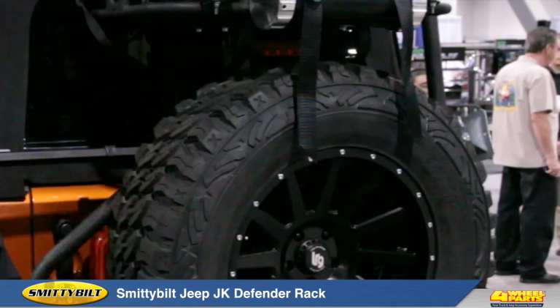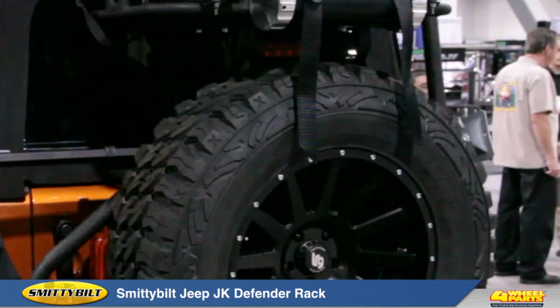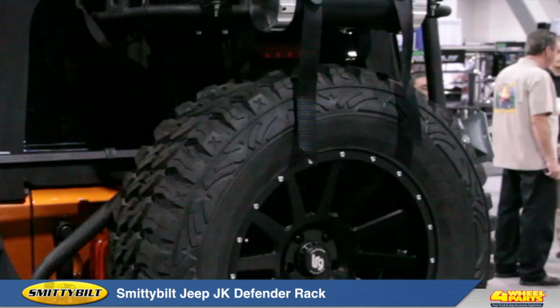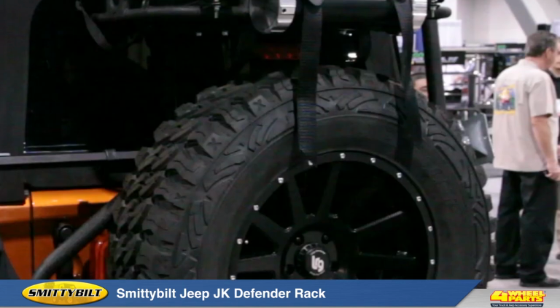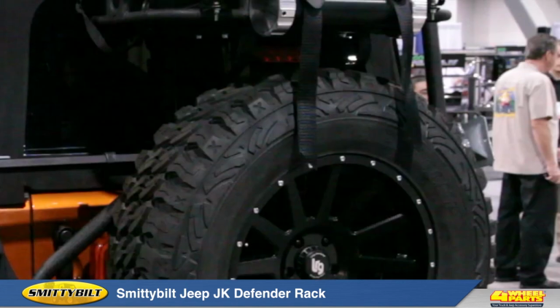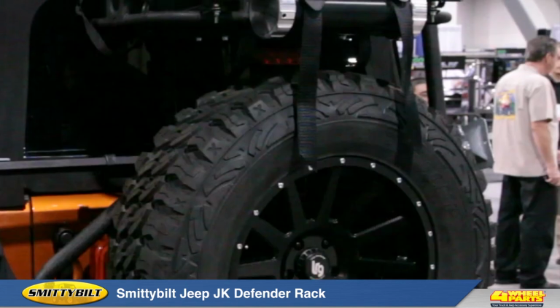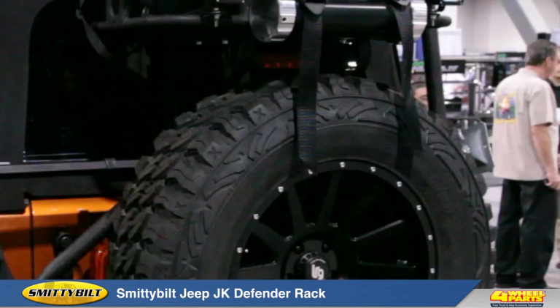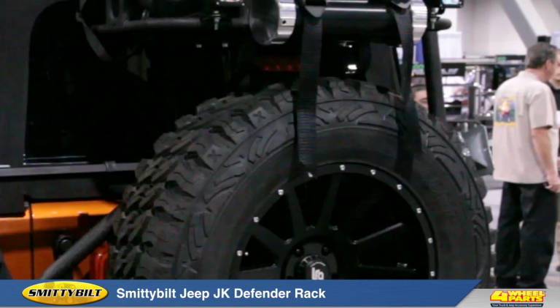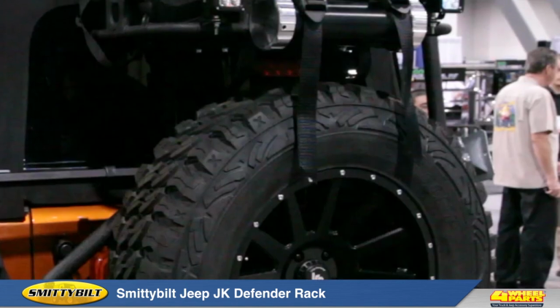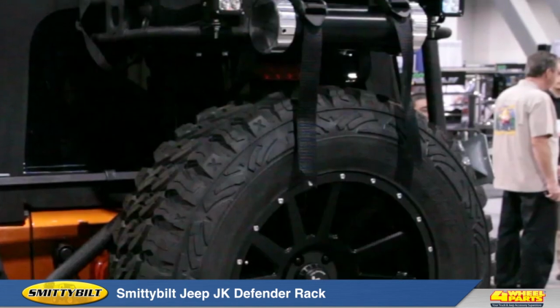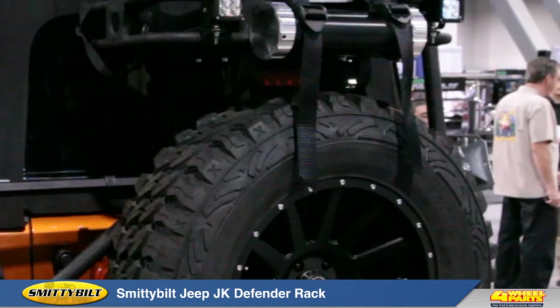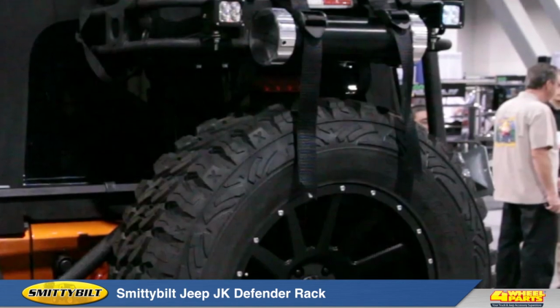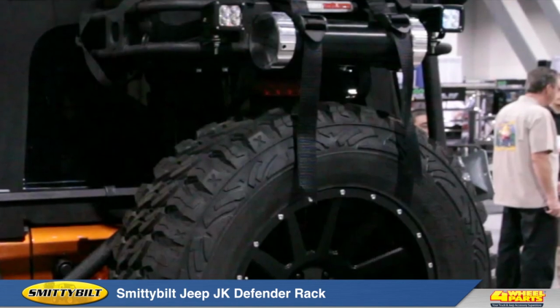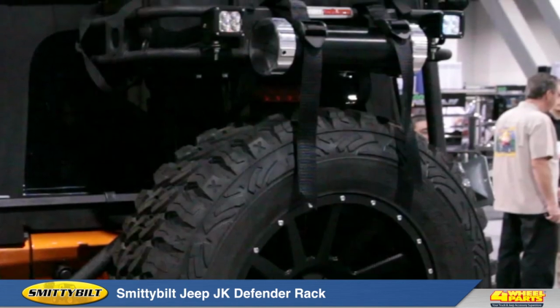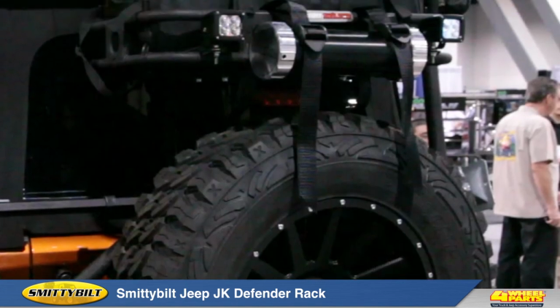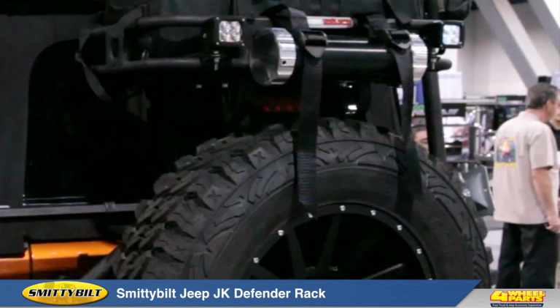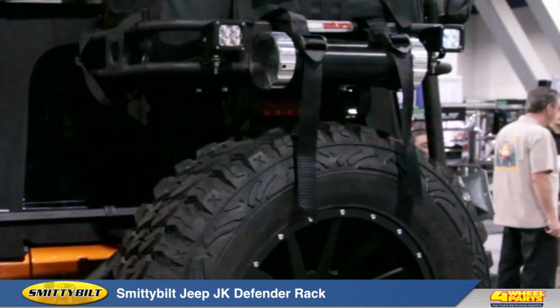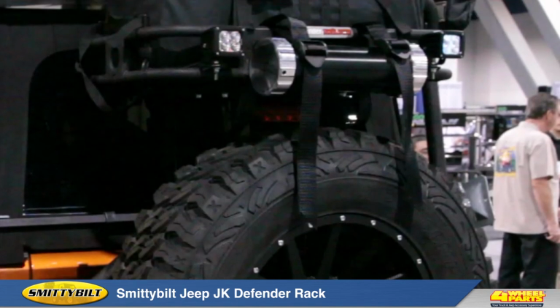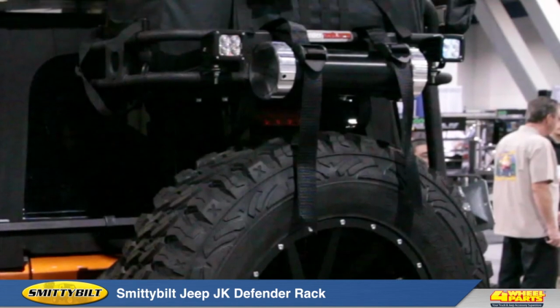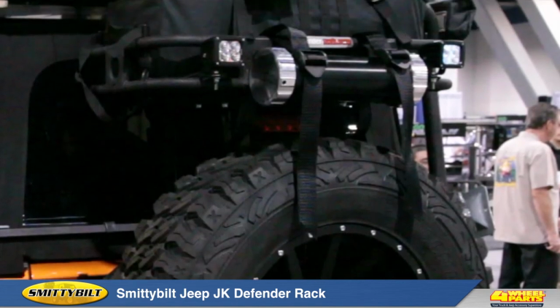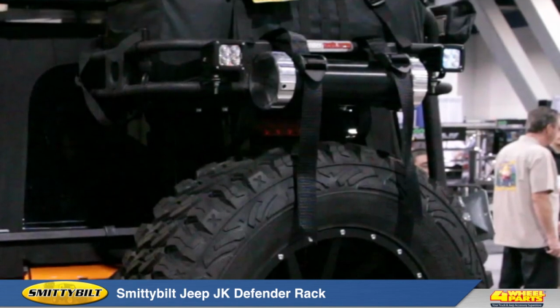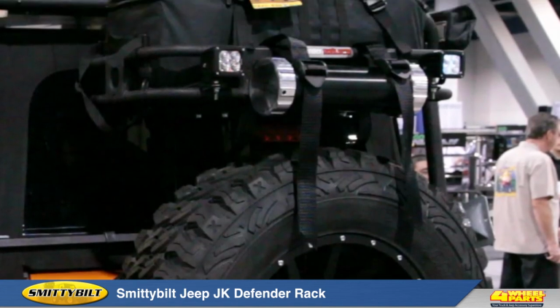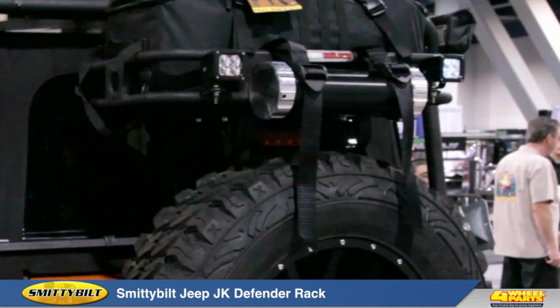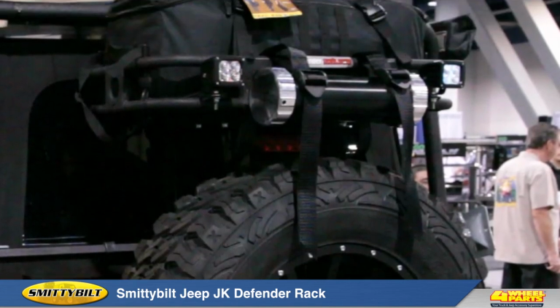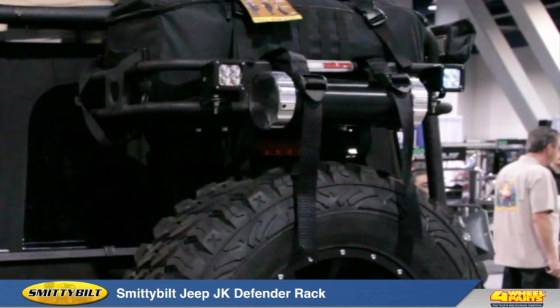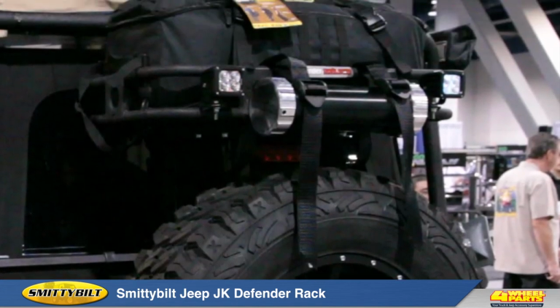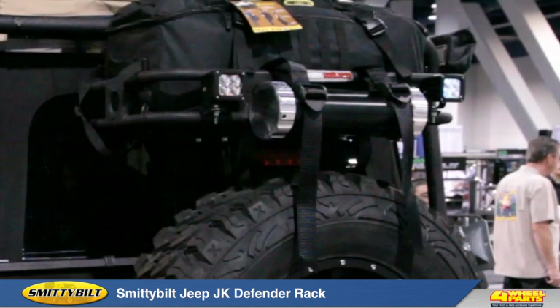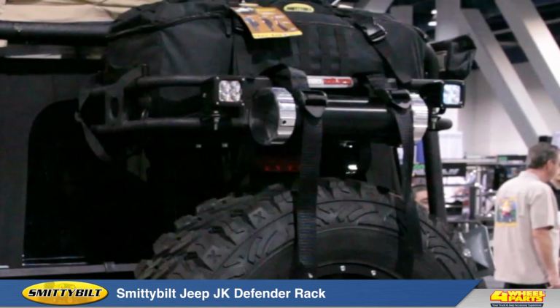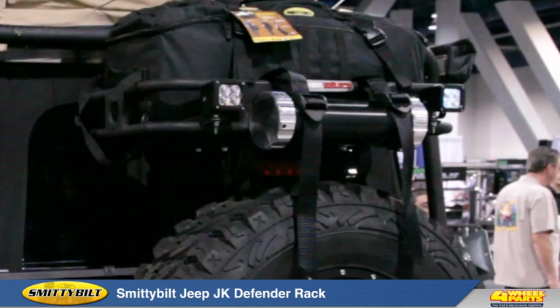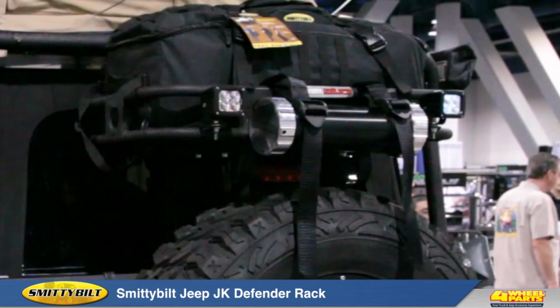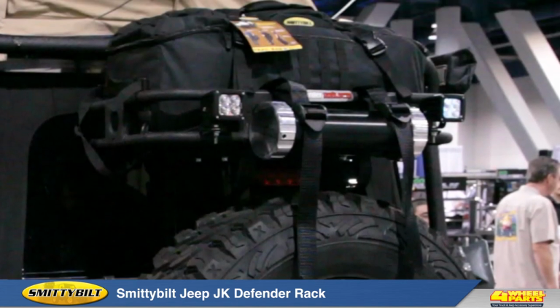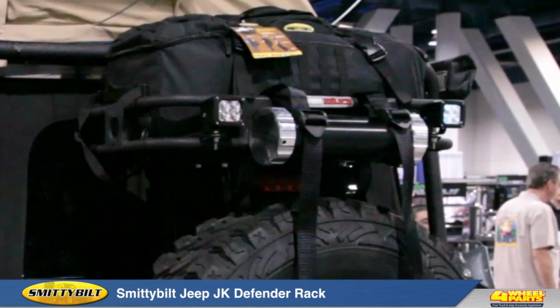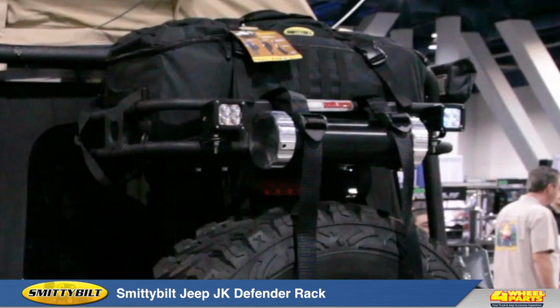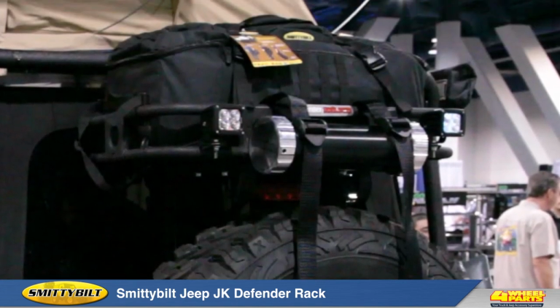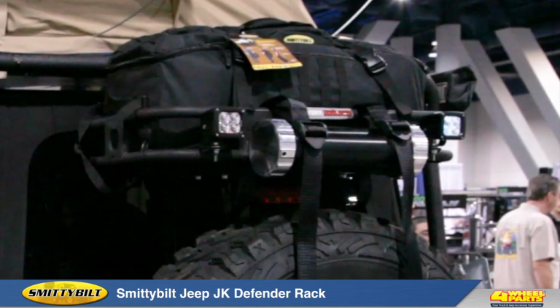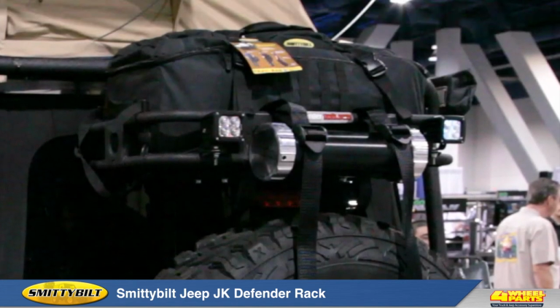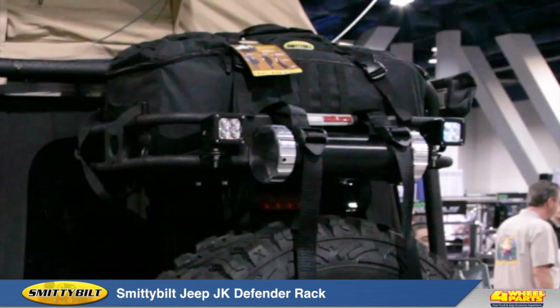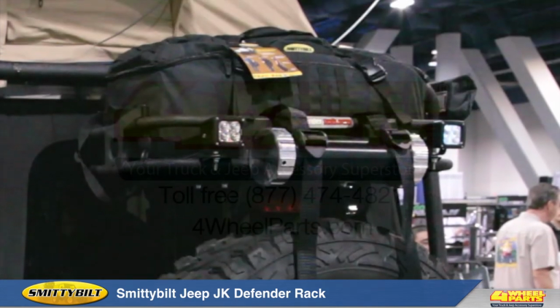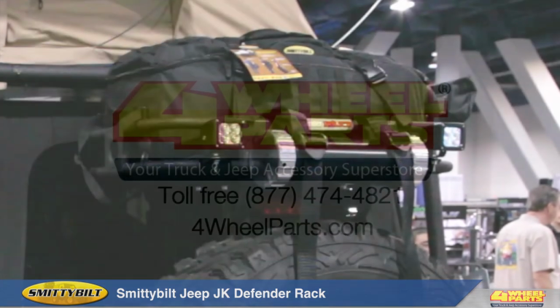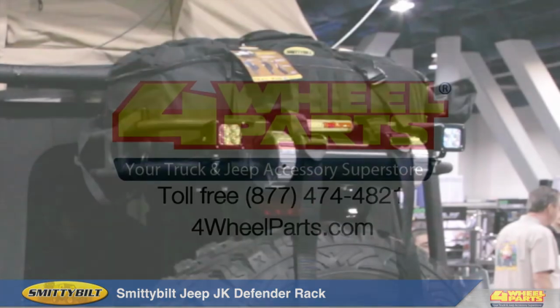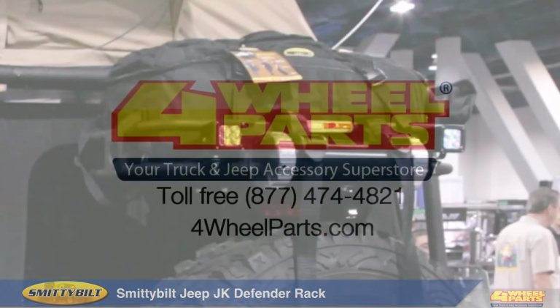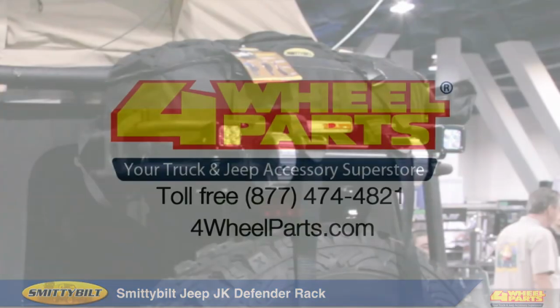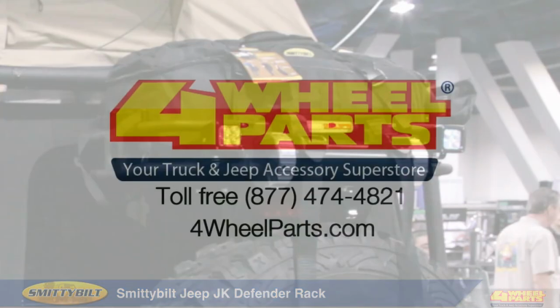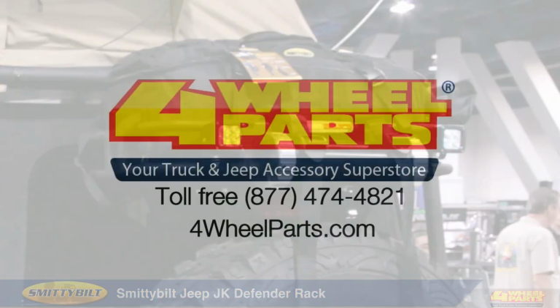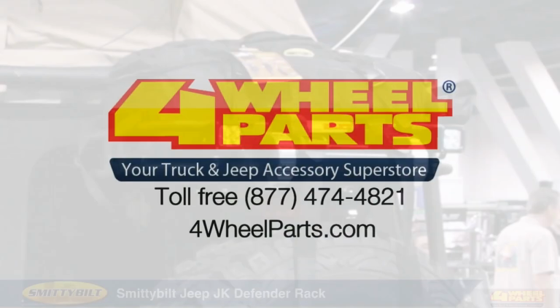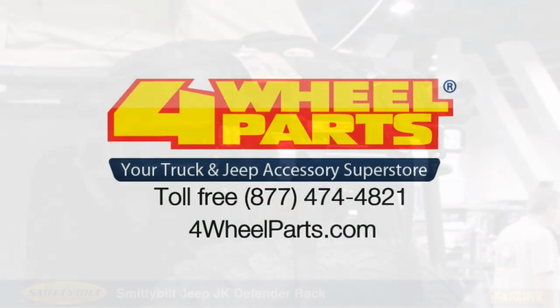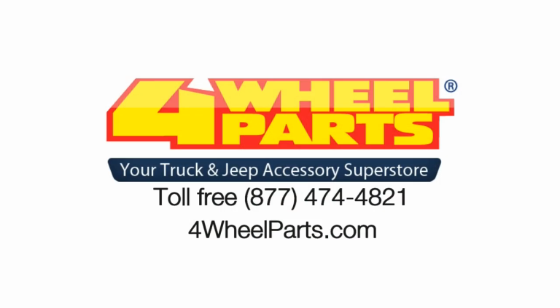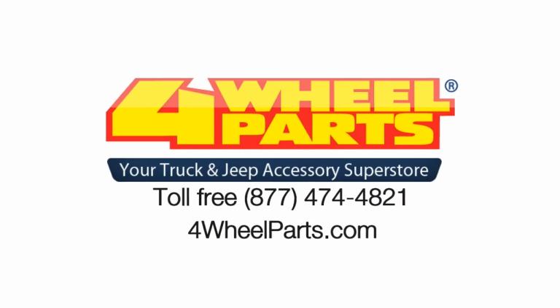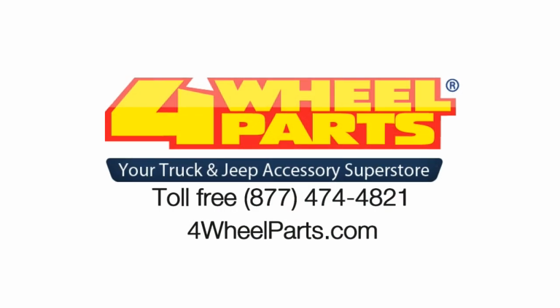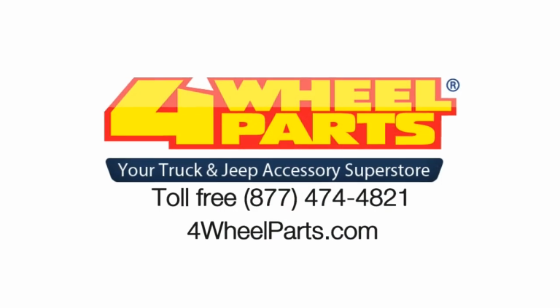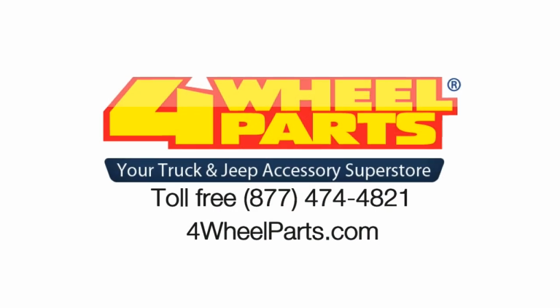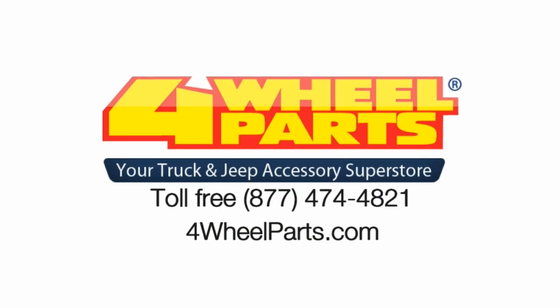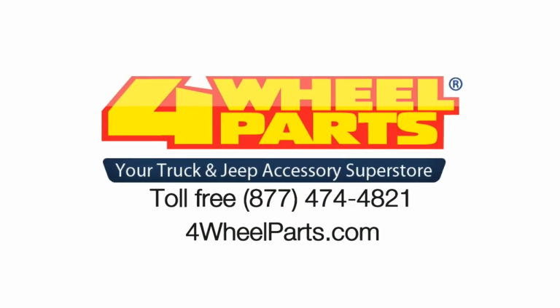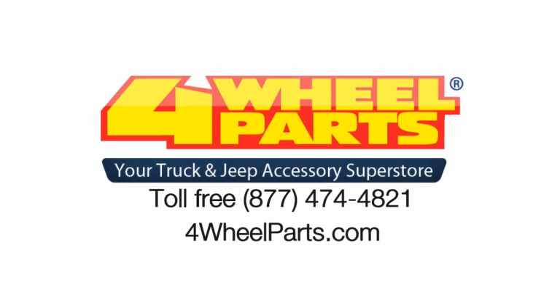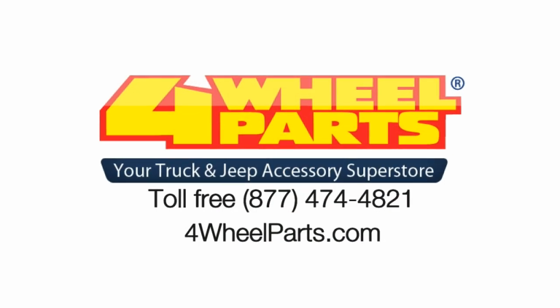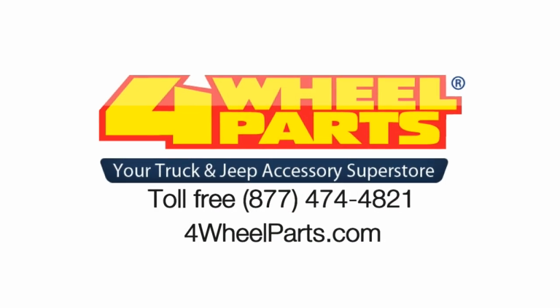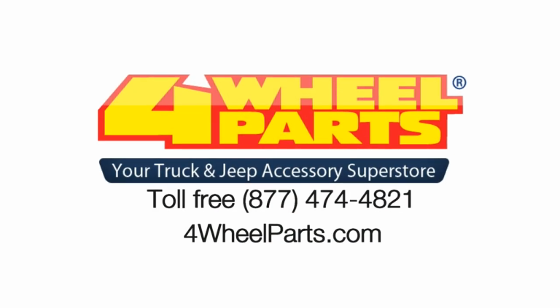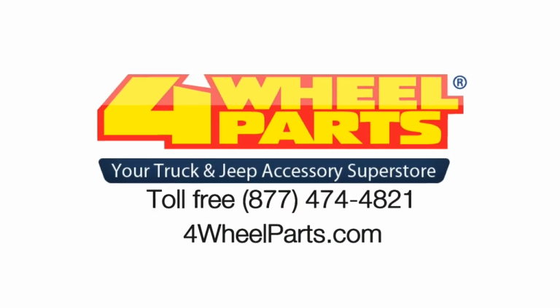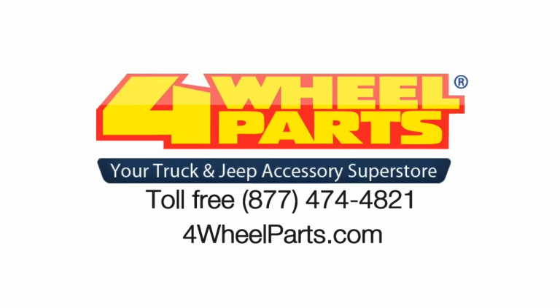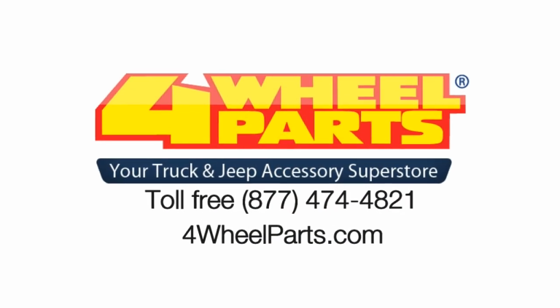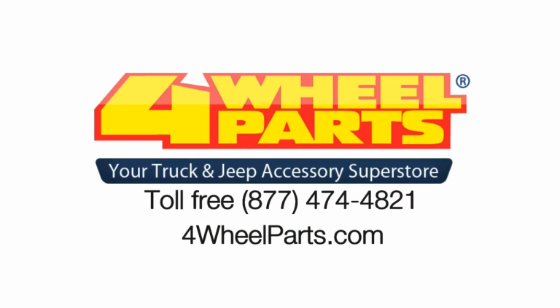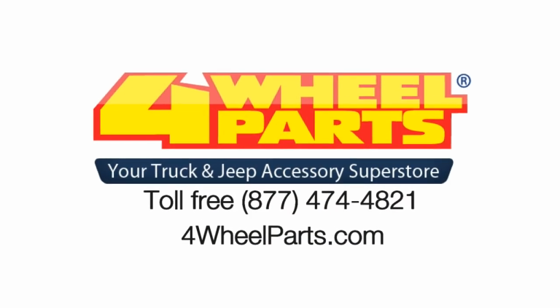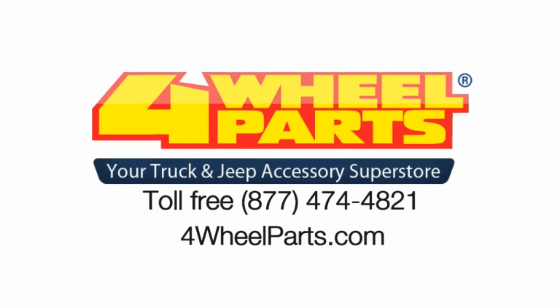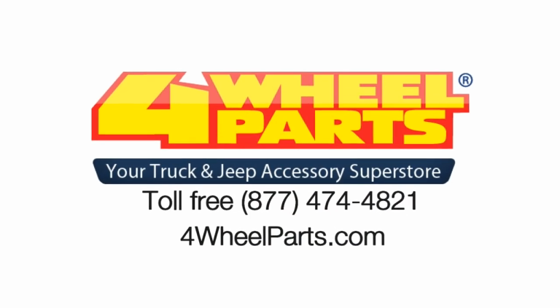If you would like more information on Smittybilt's Defender JK Basket, give us a call or visit us online.